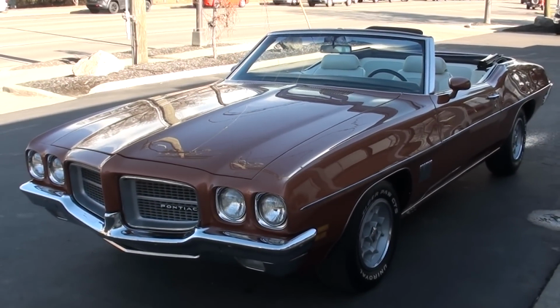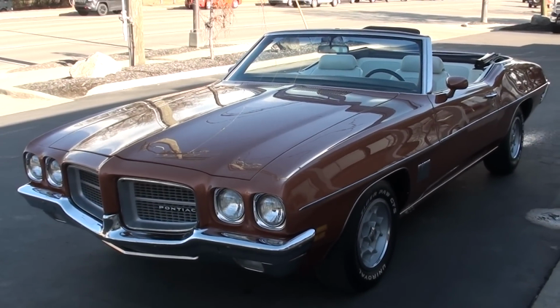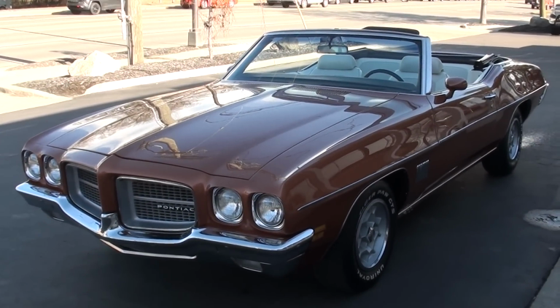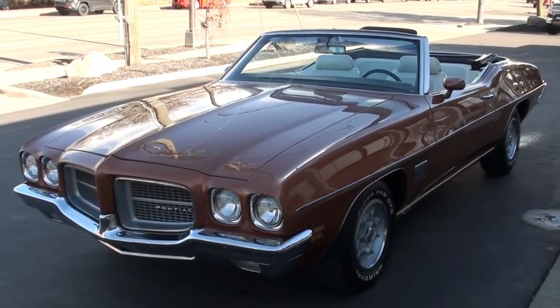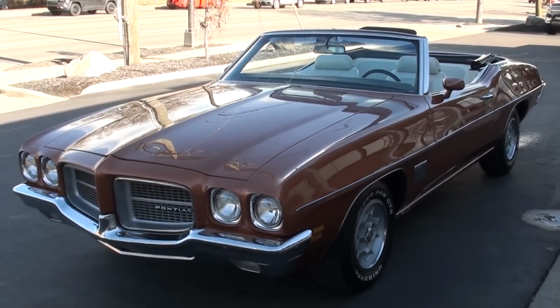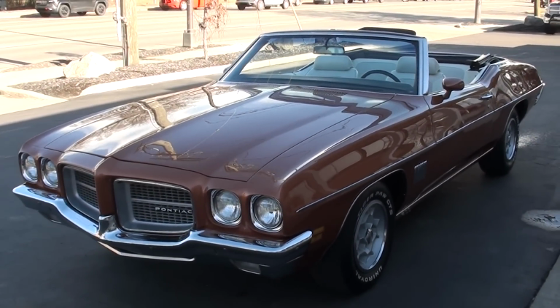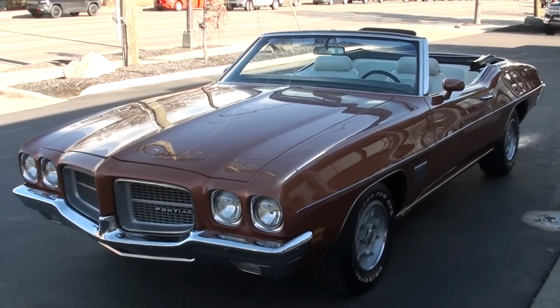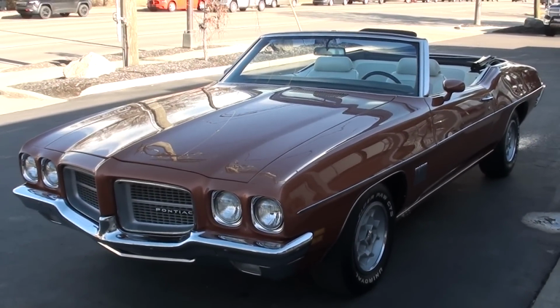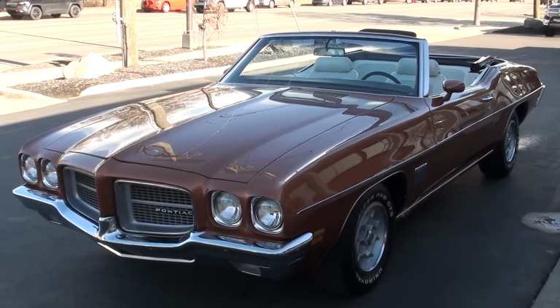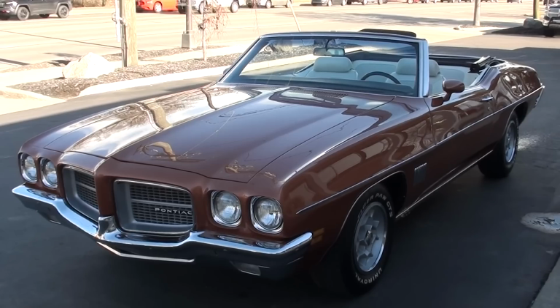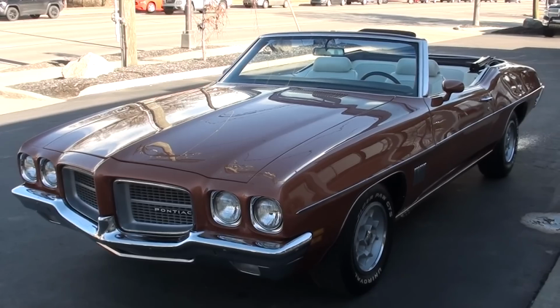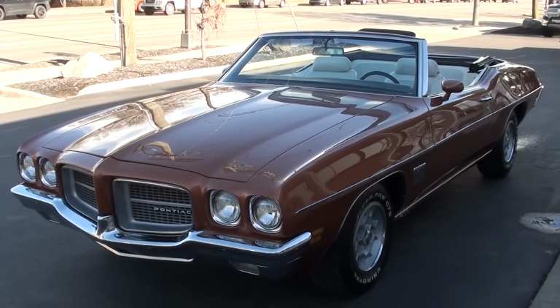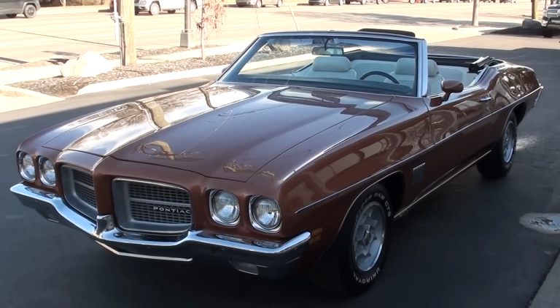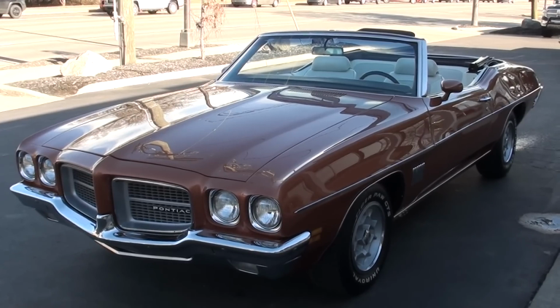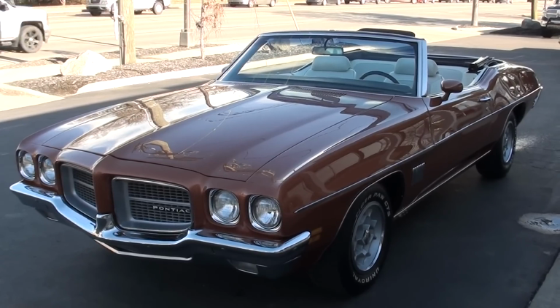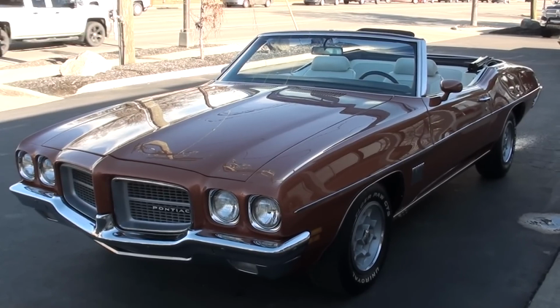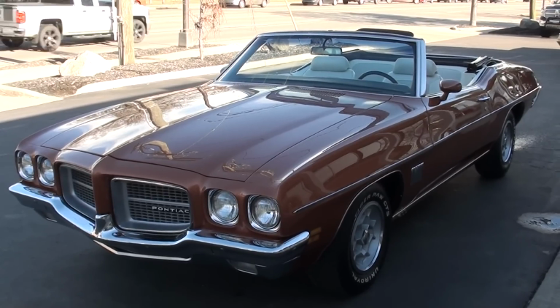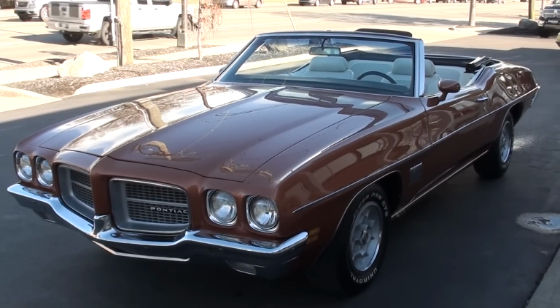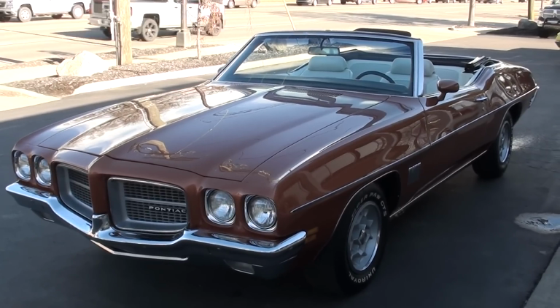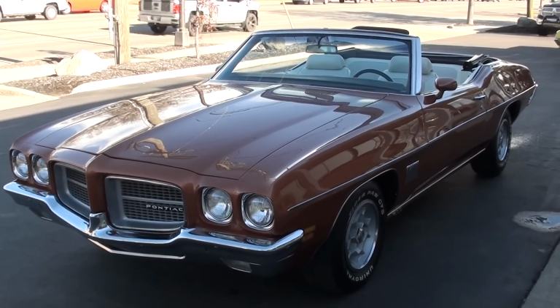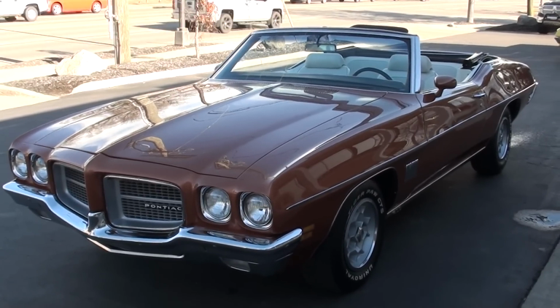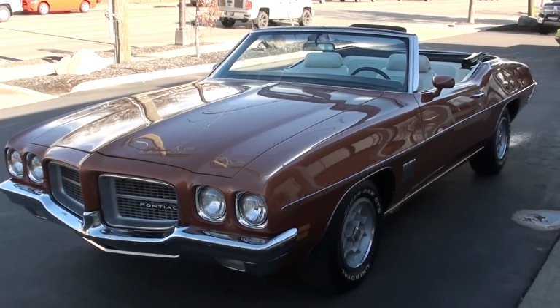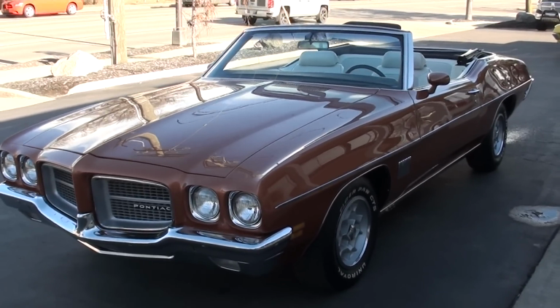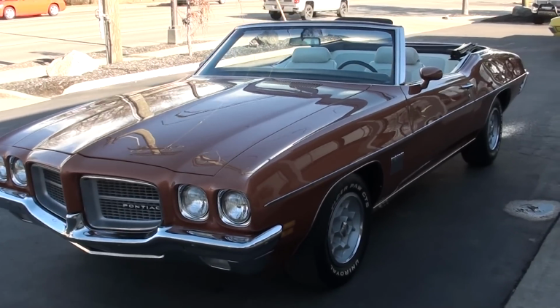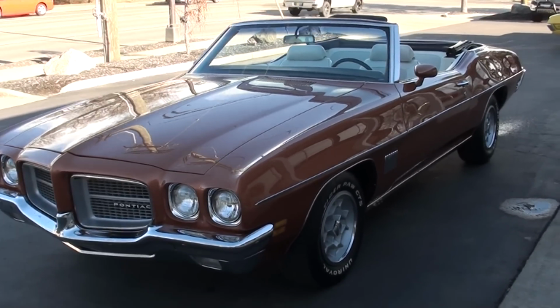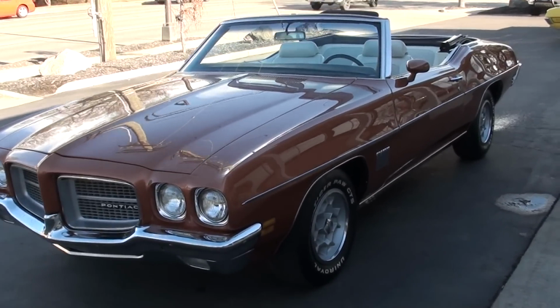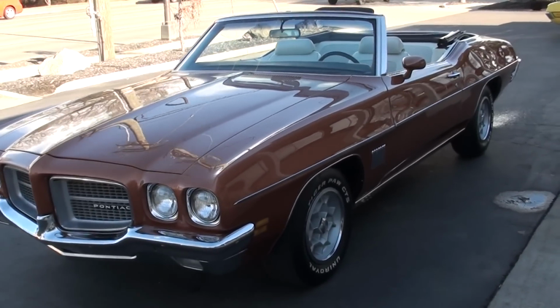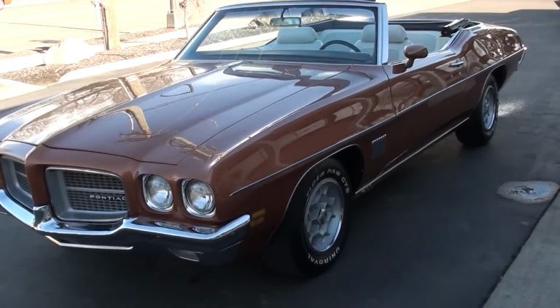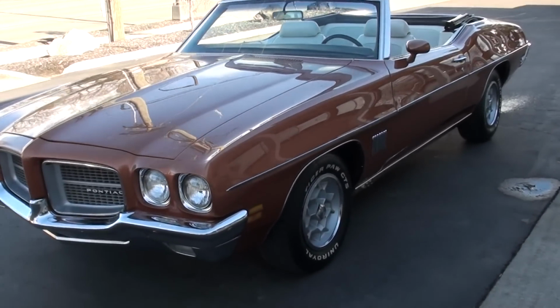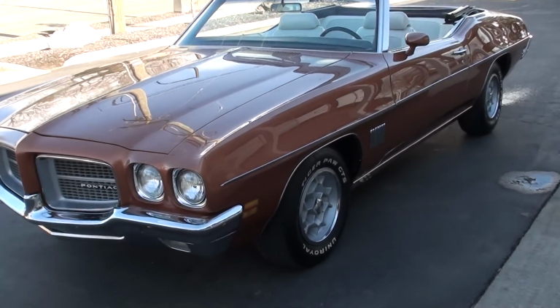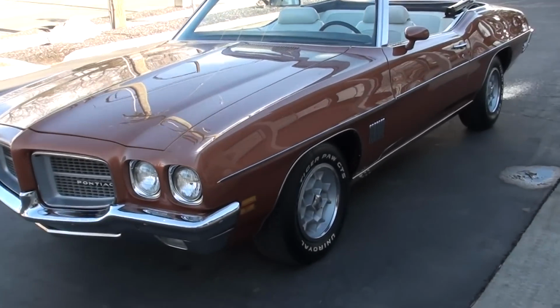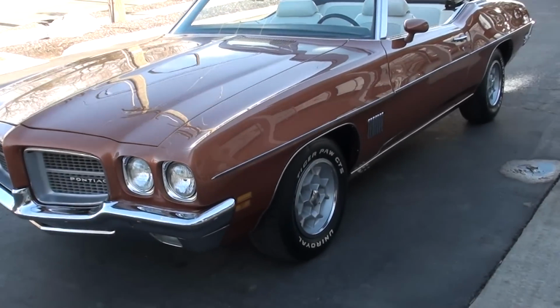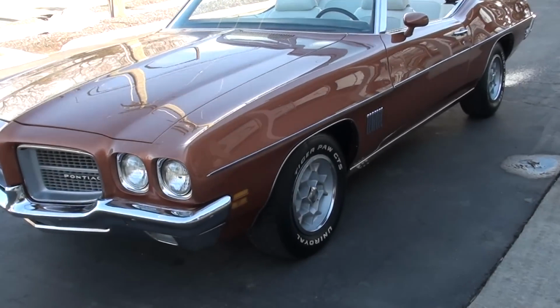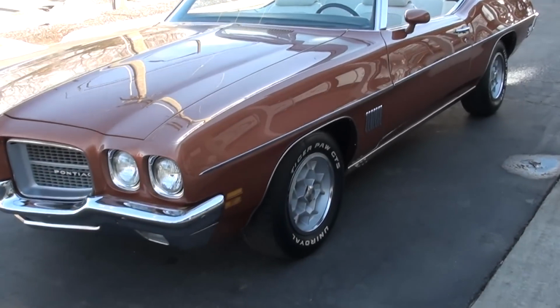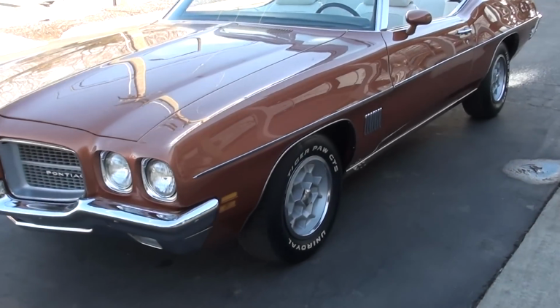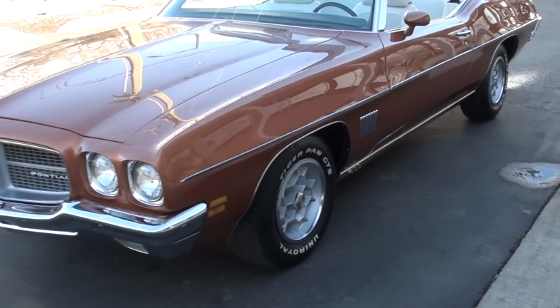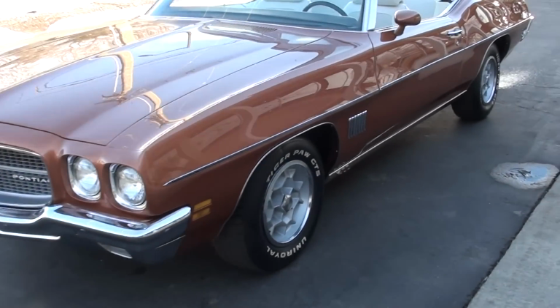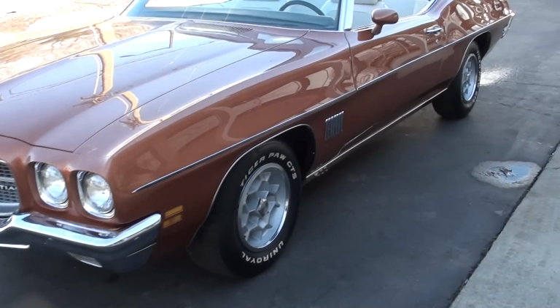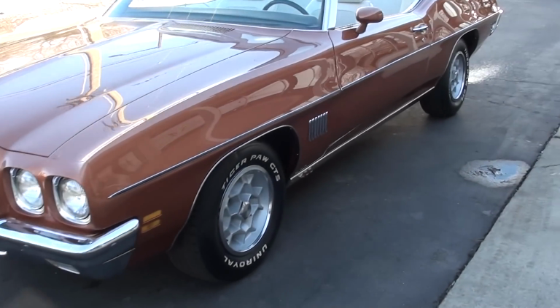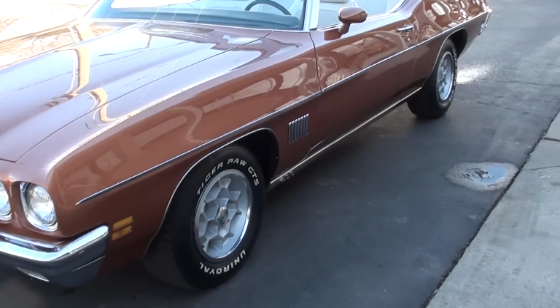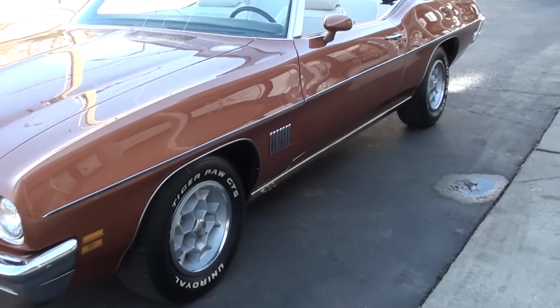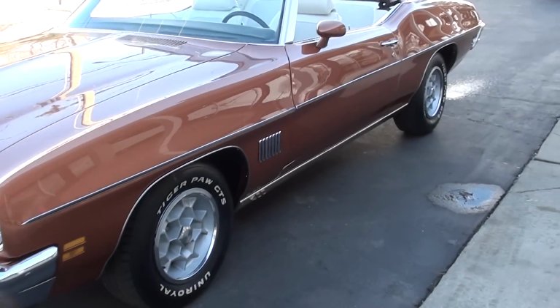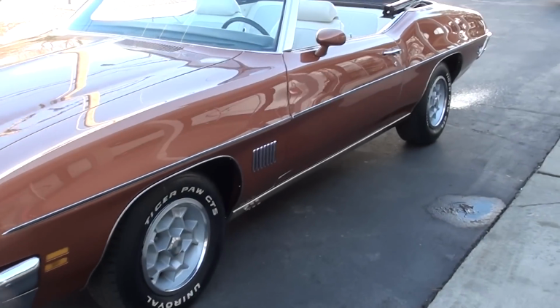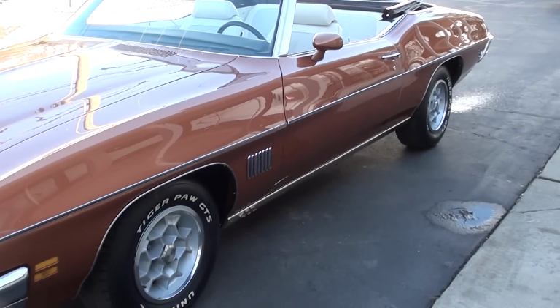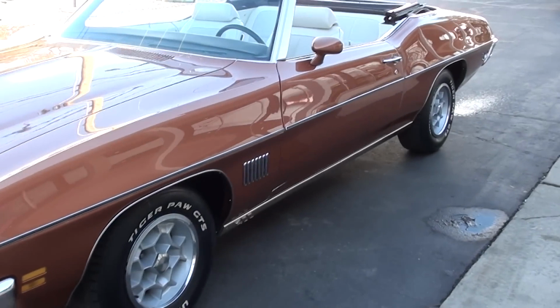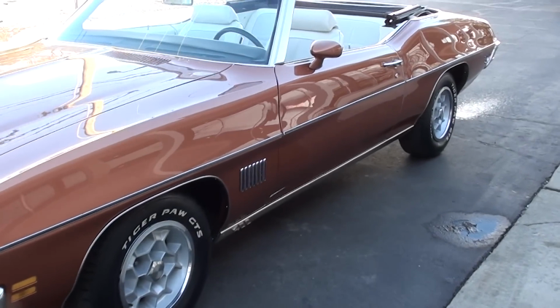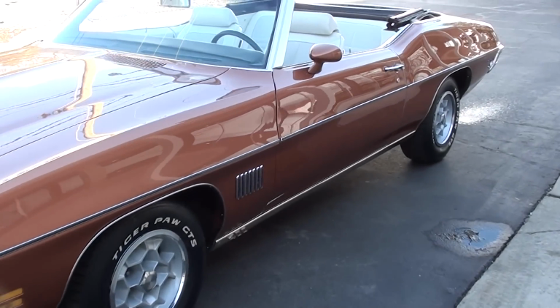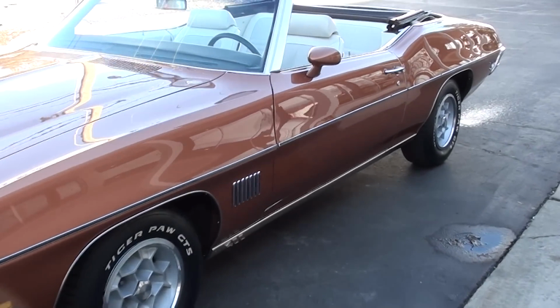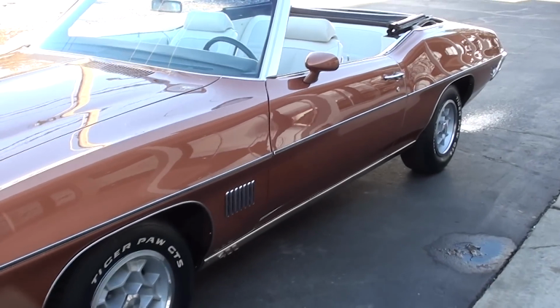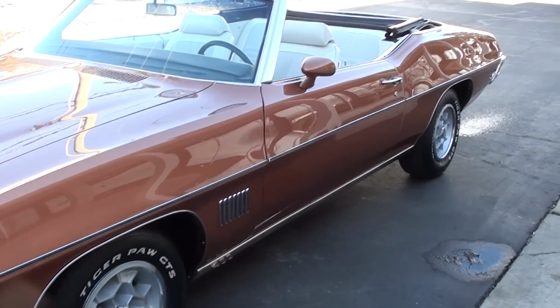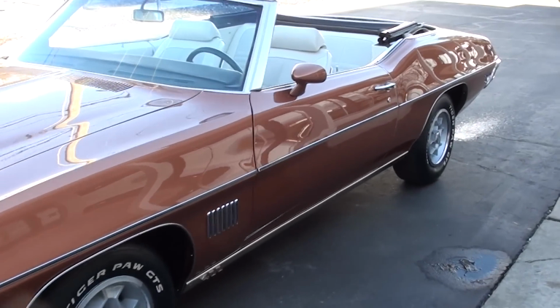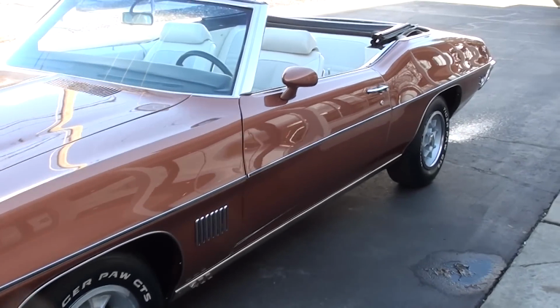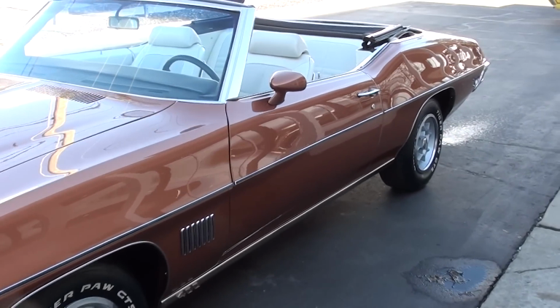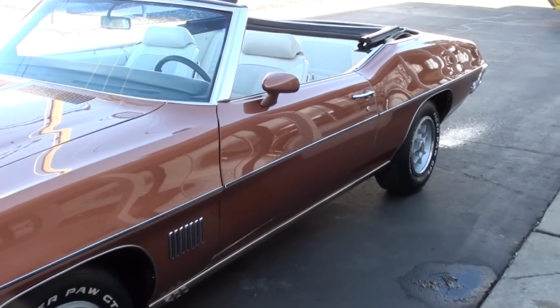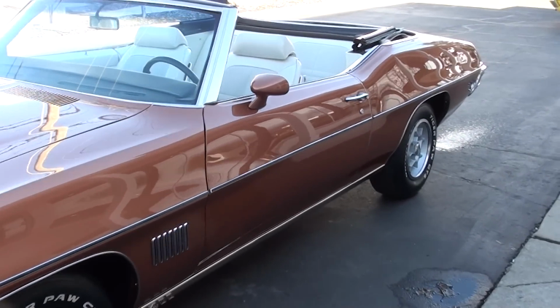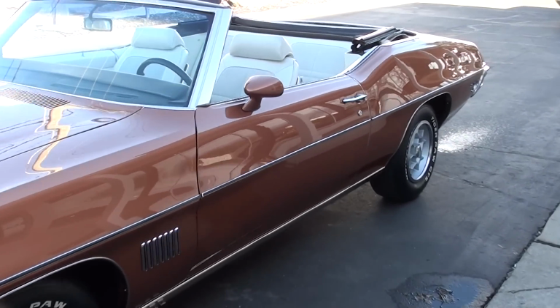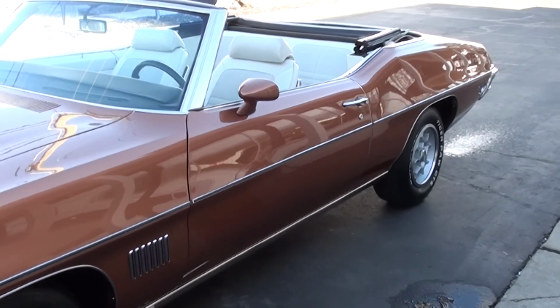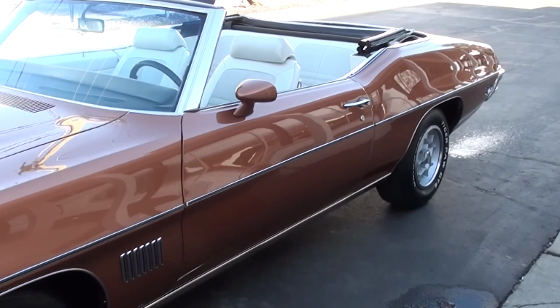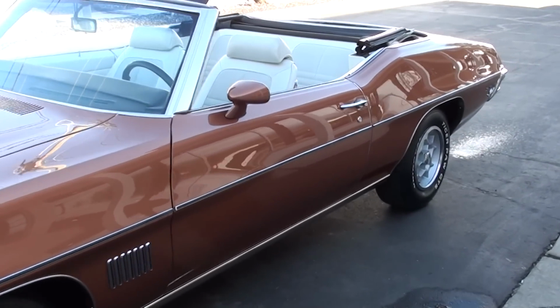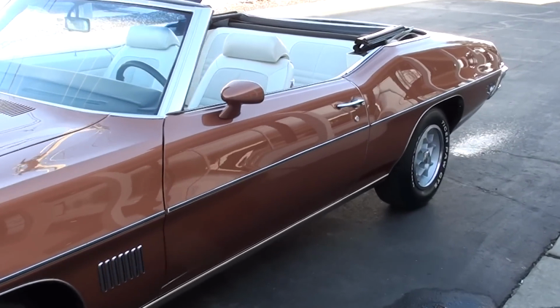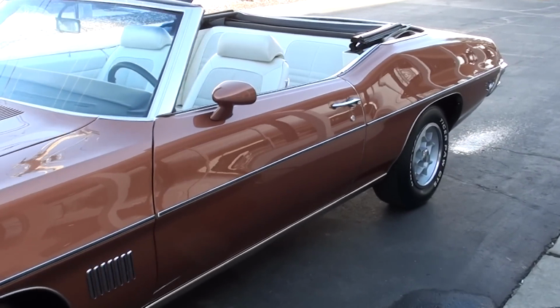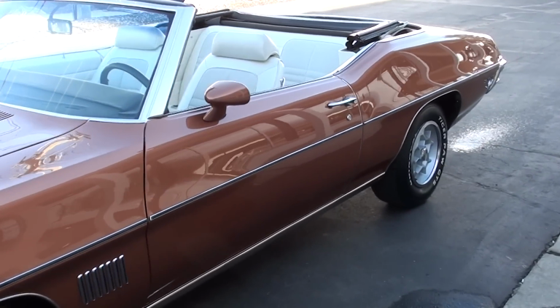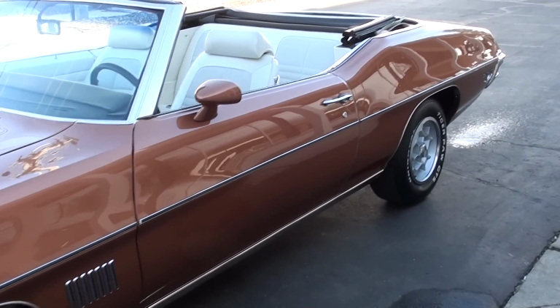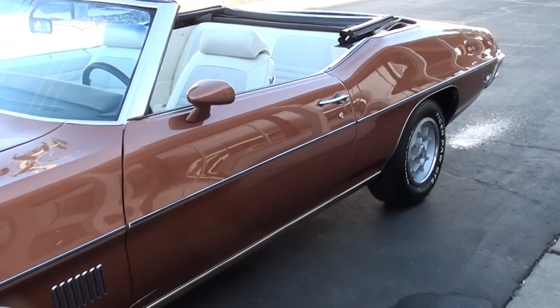I actually bought it down in North Carolina this past weekend. And I can honestly tell you, as soon as I seen this car, I told Jay I wanted to own it.